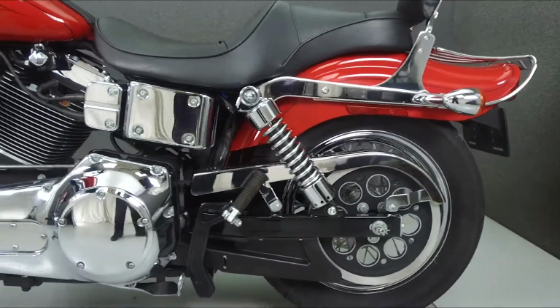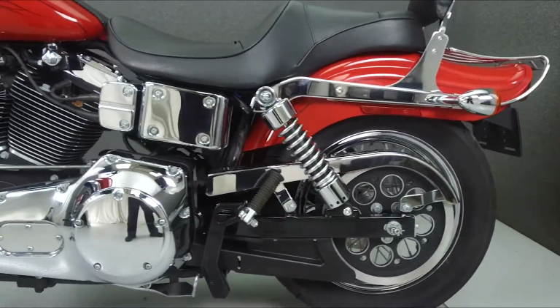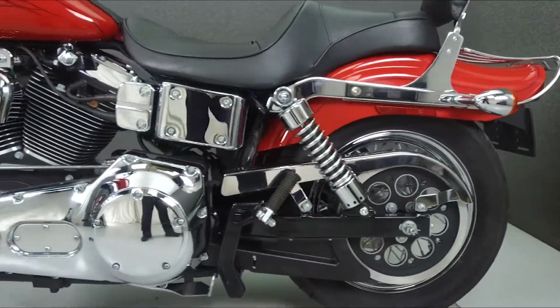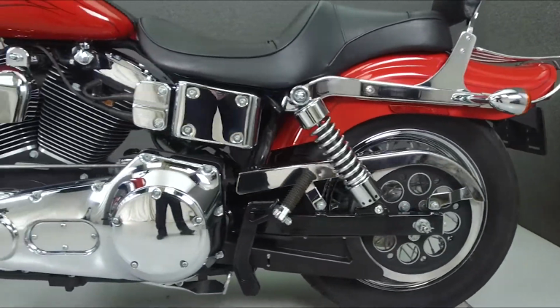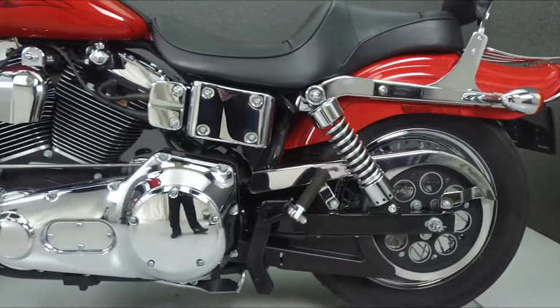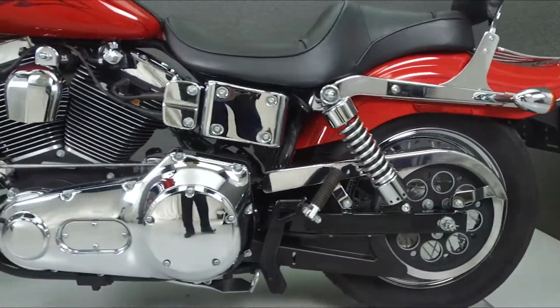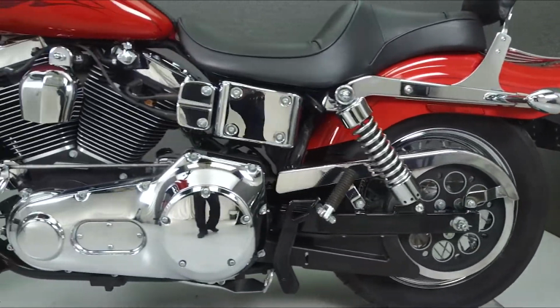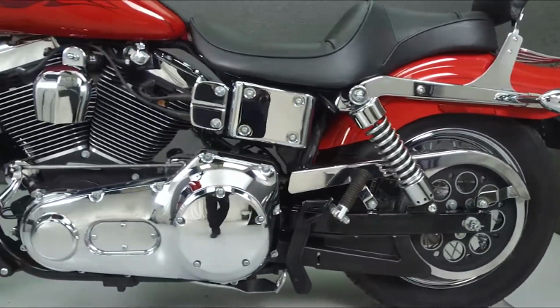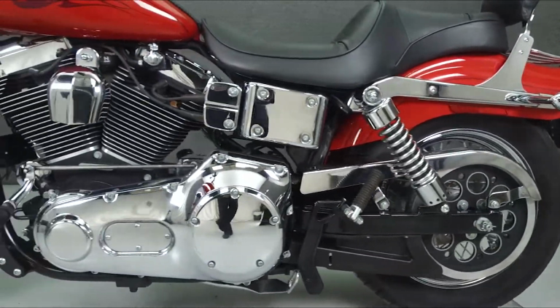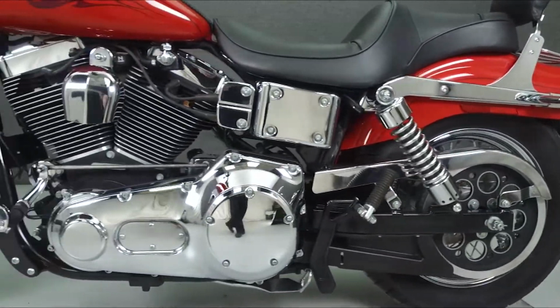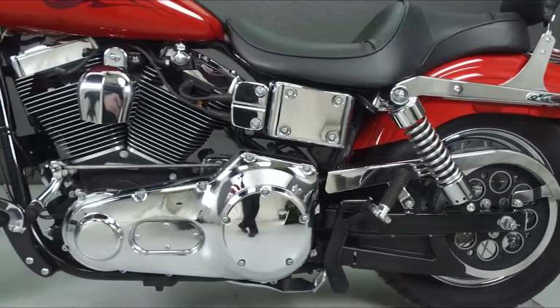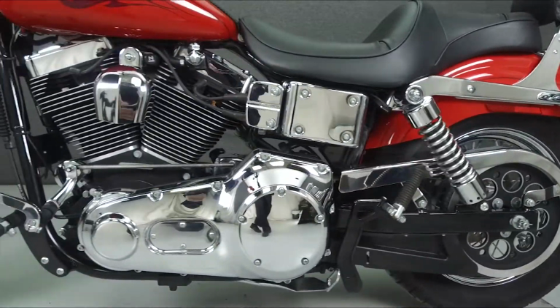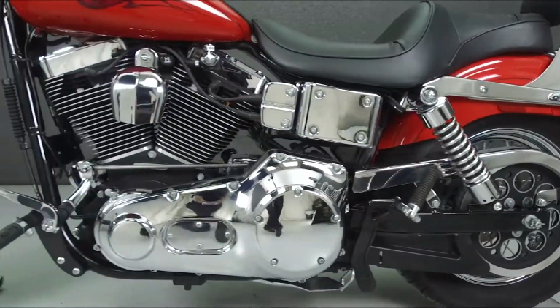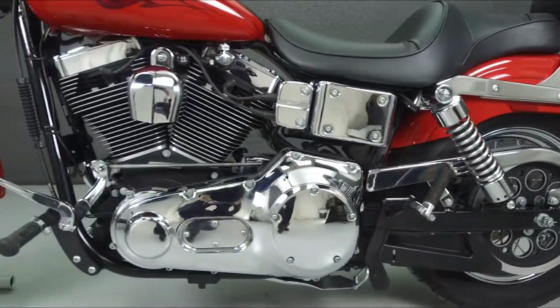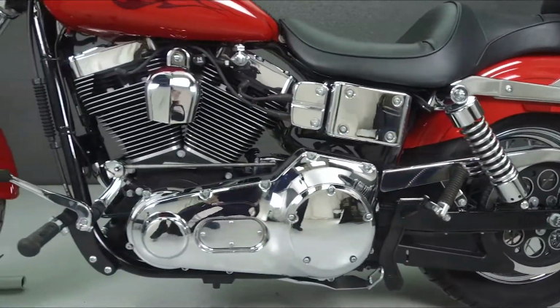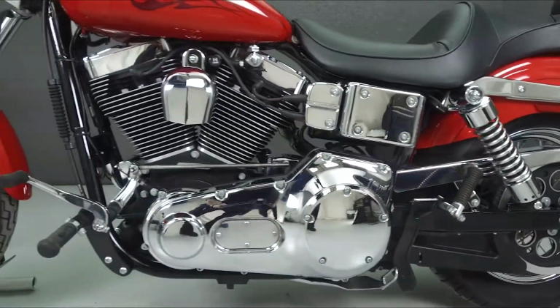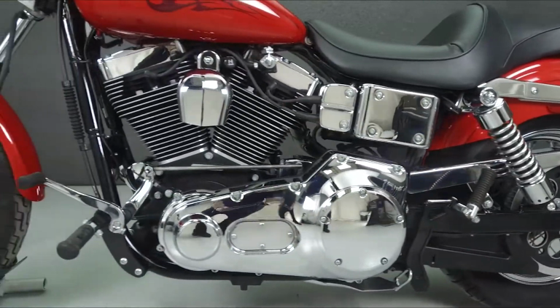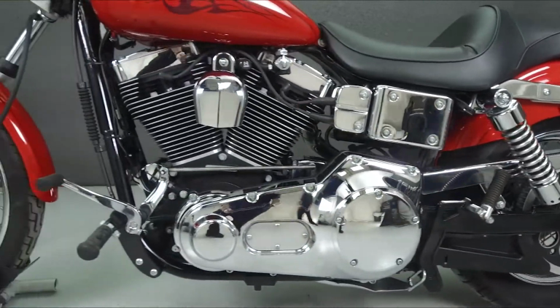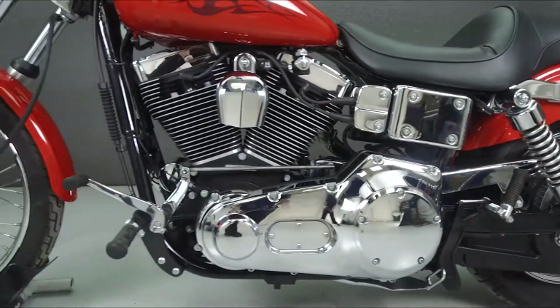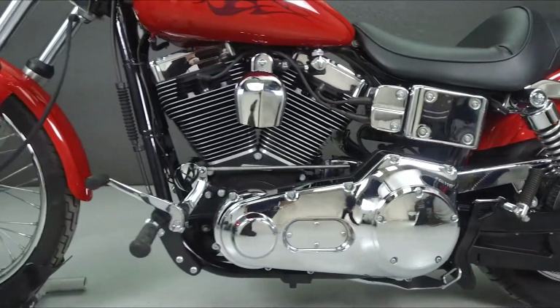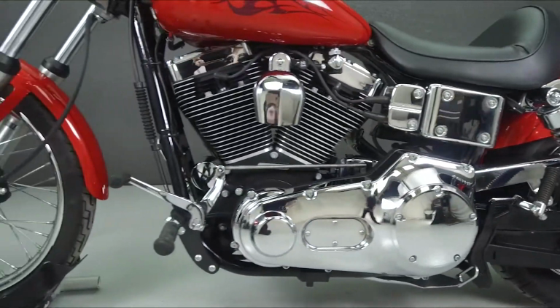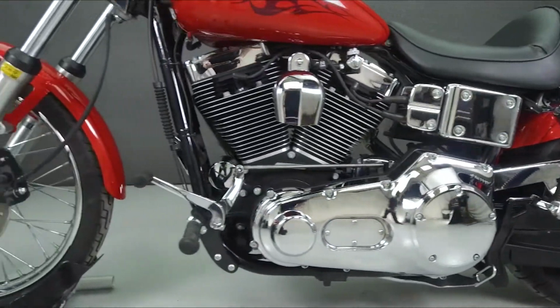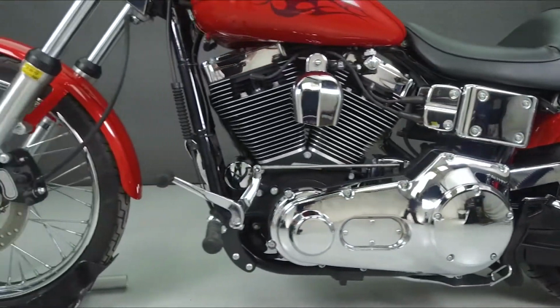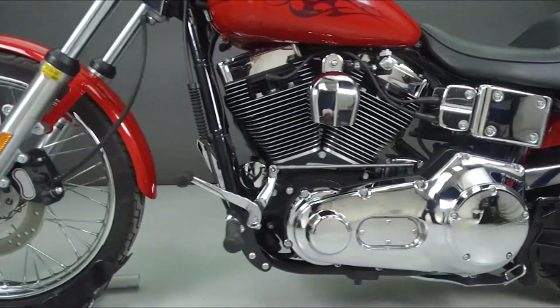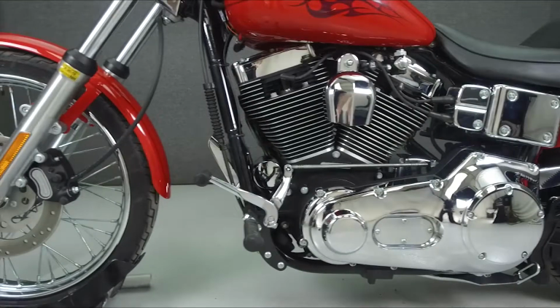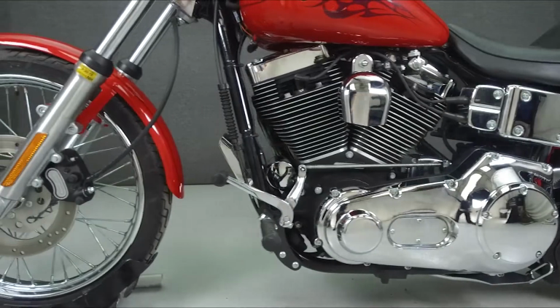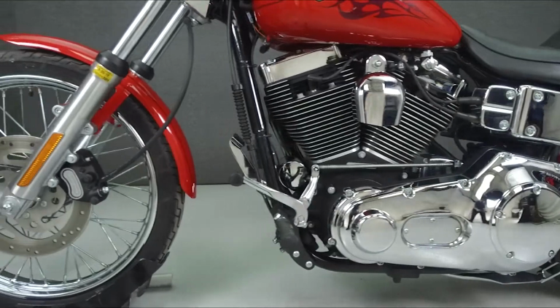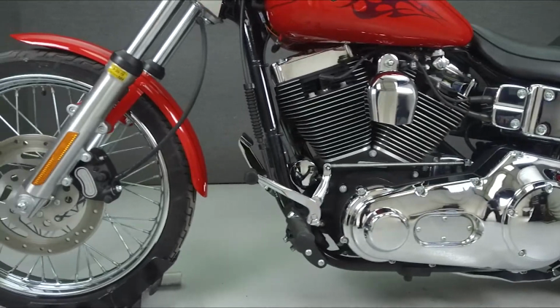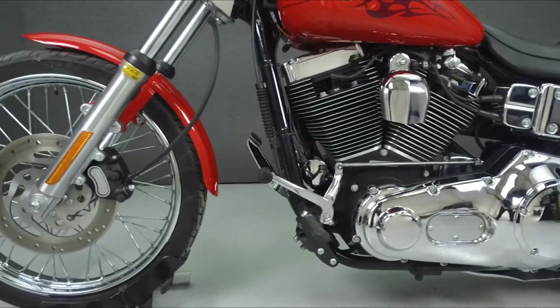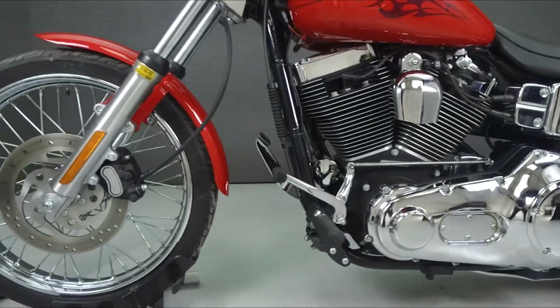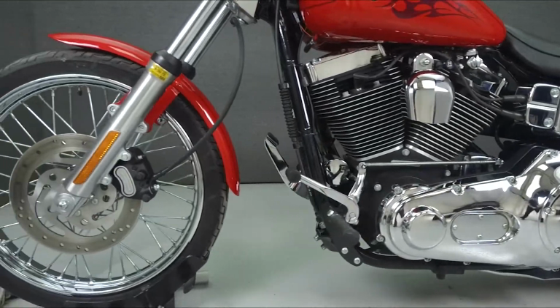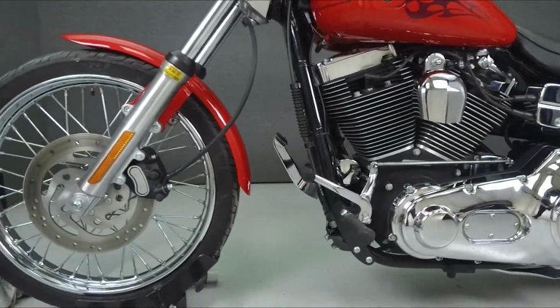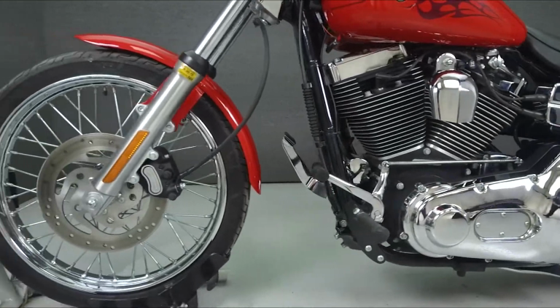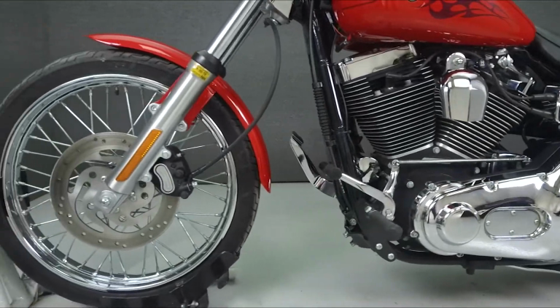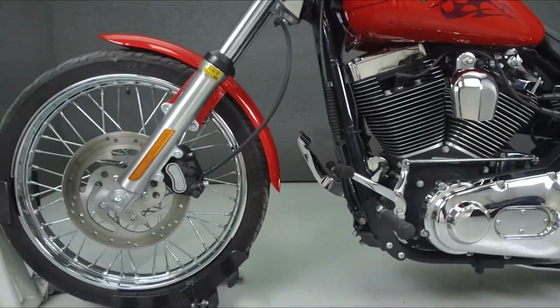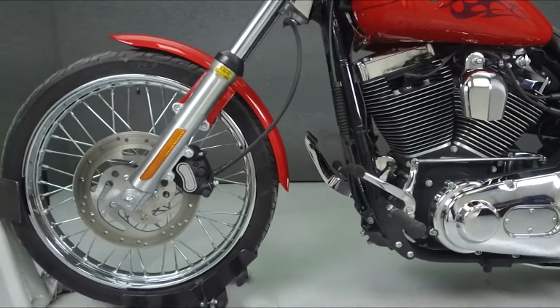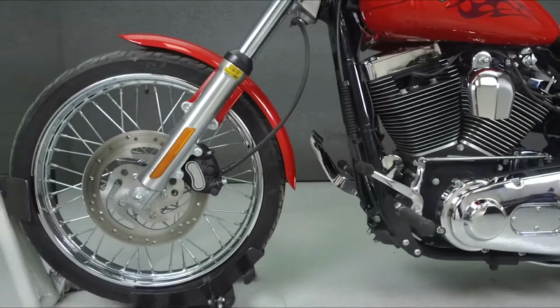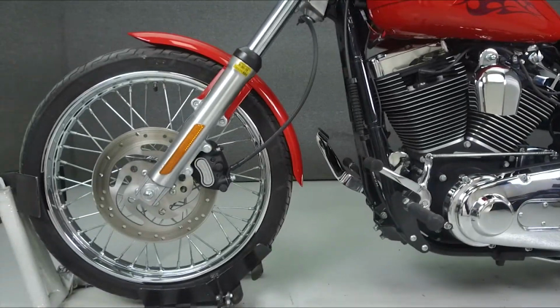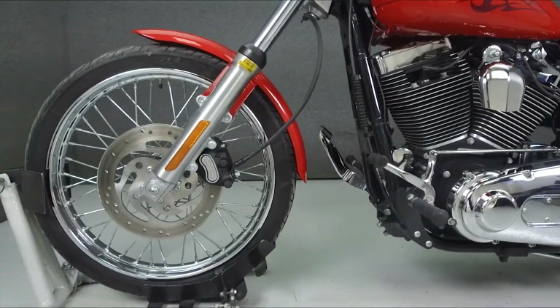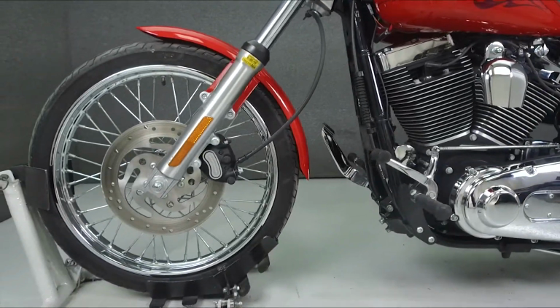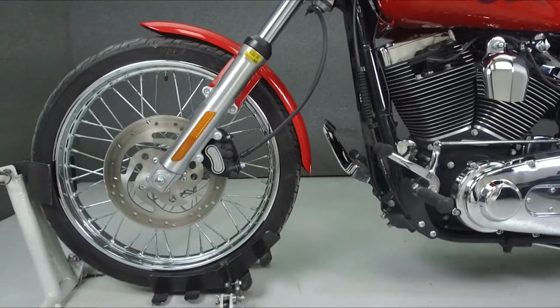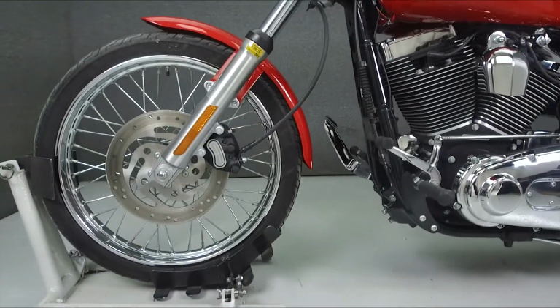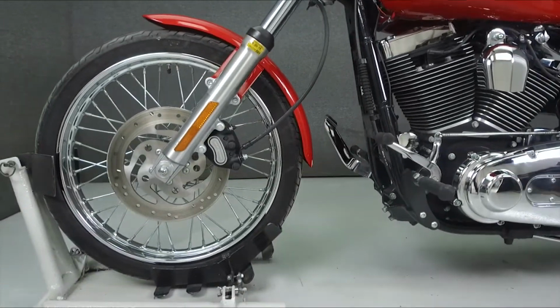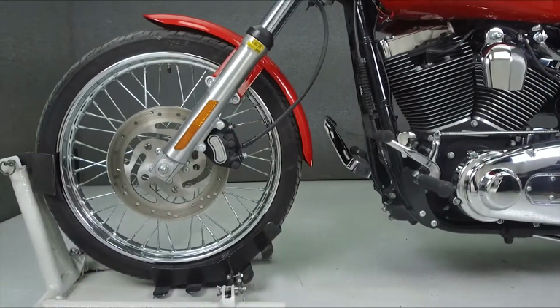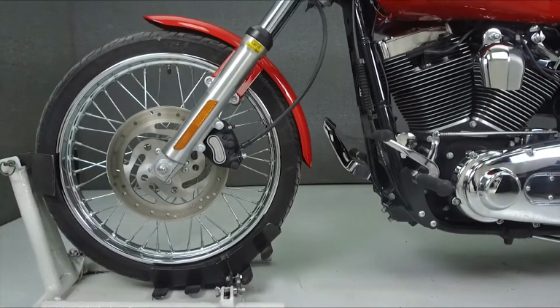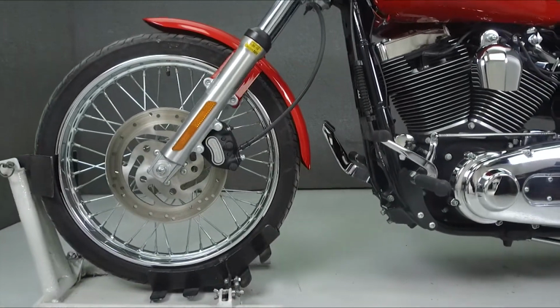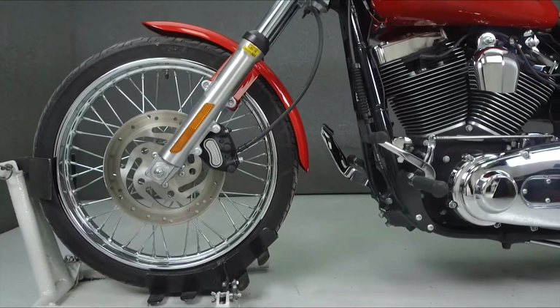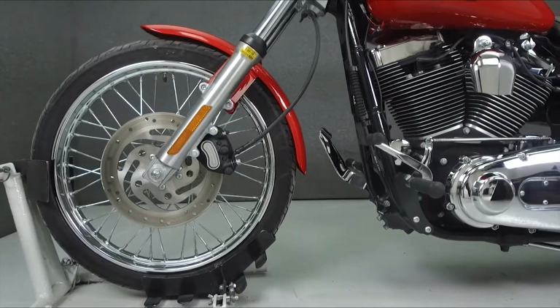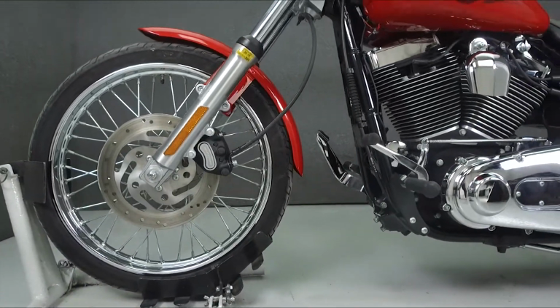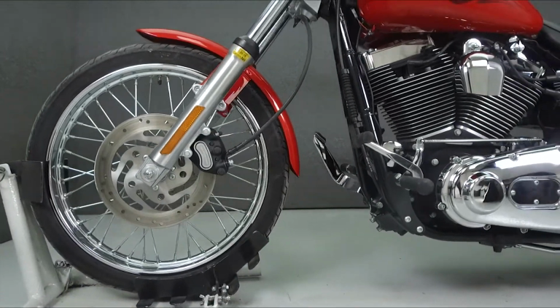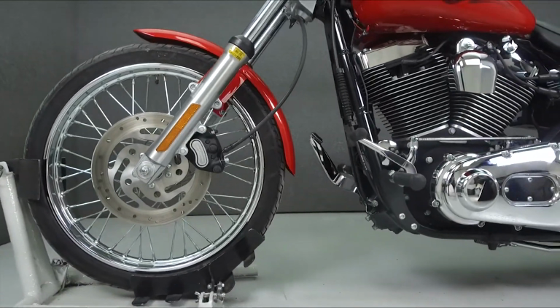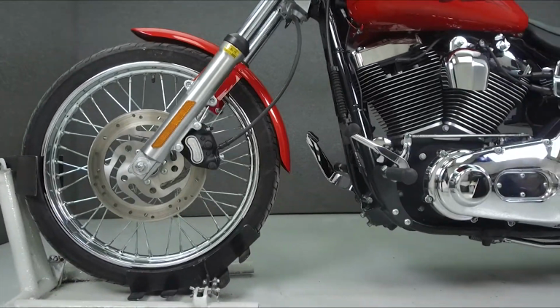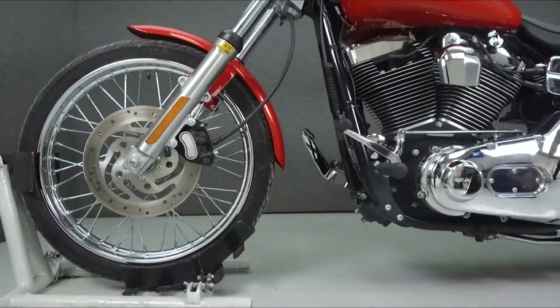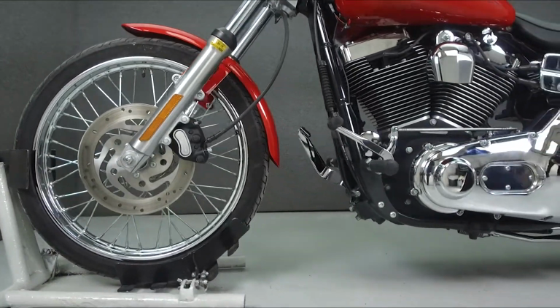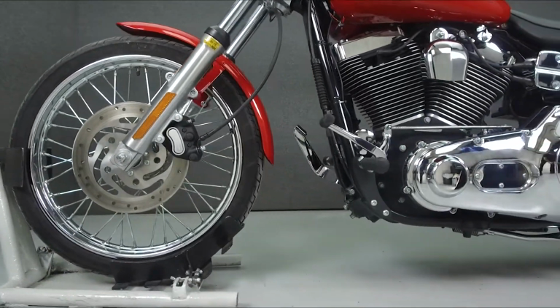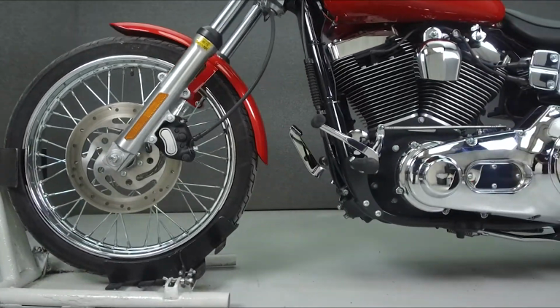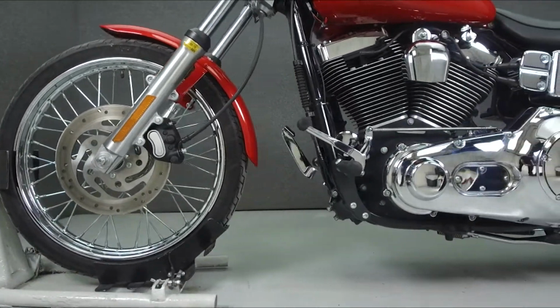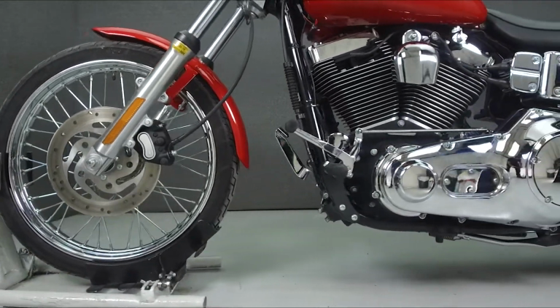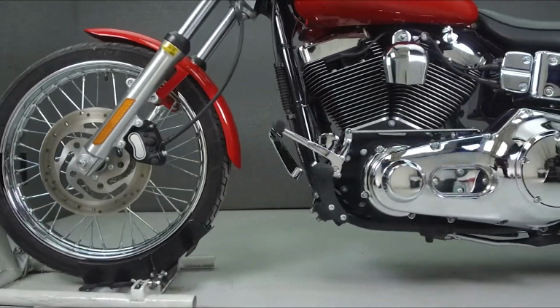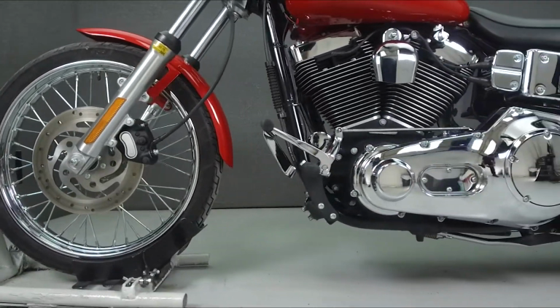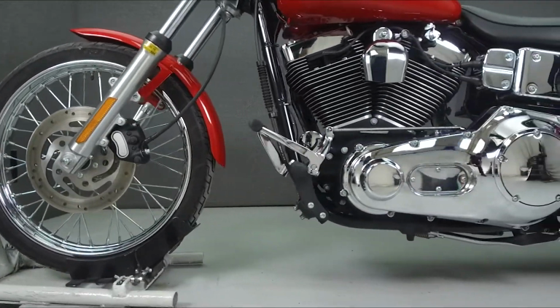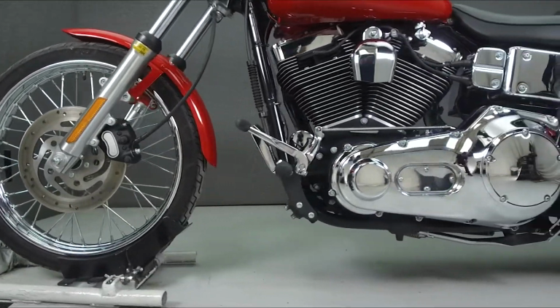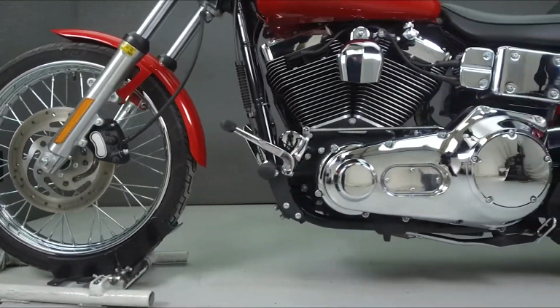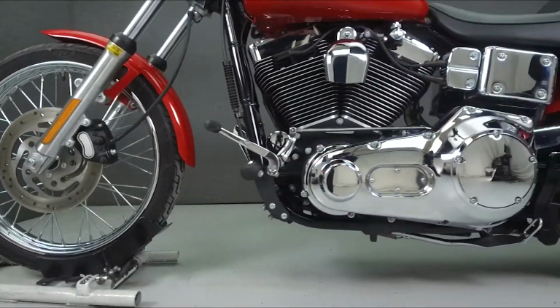We have also purchased a CycleCheck's vehicle history report. You can view this report by clicking the link on the right side of the video.